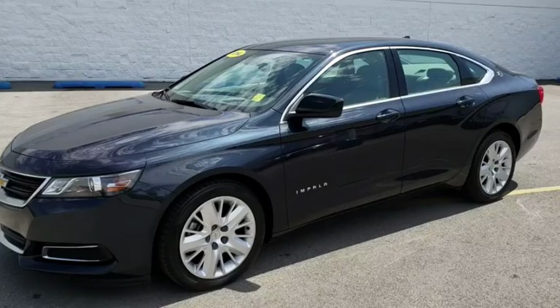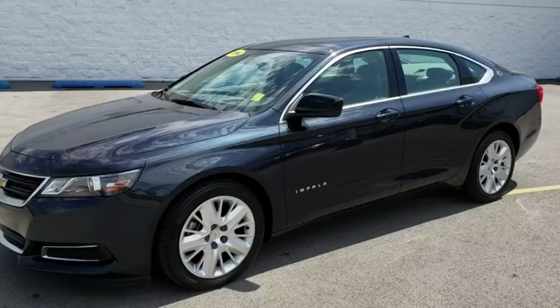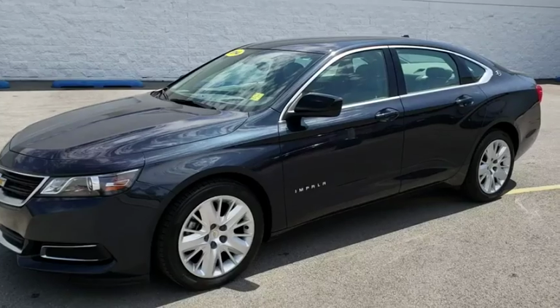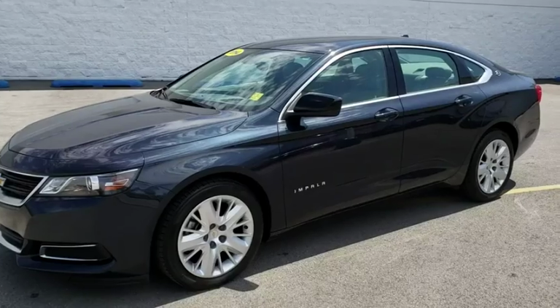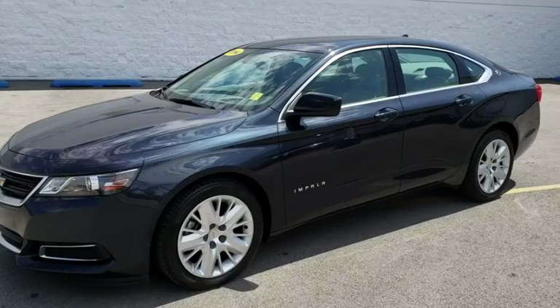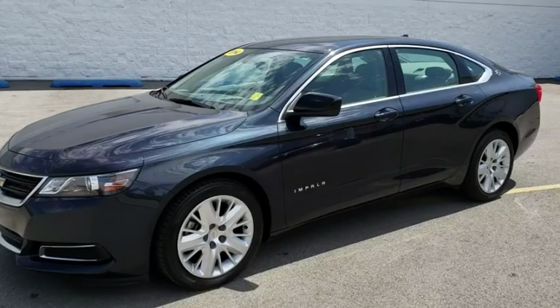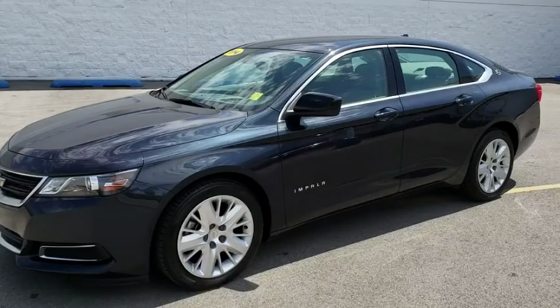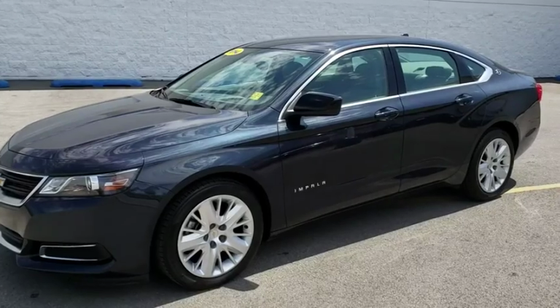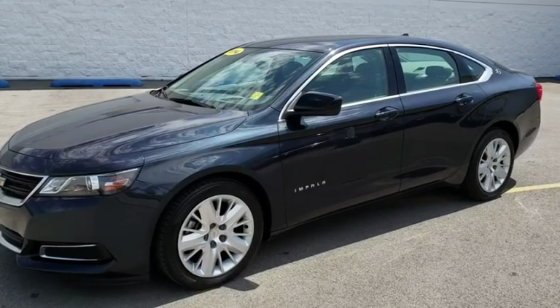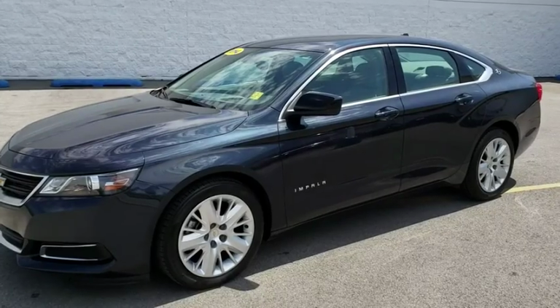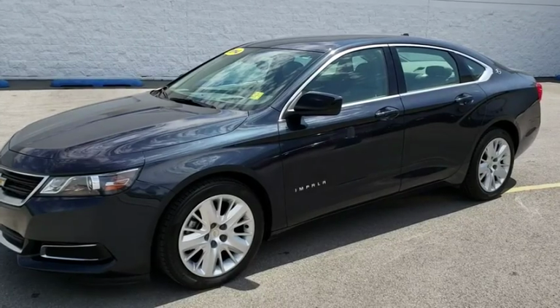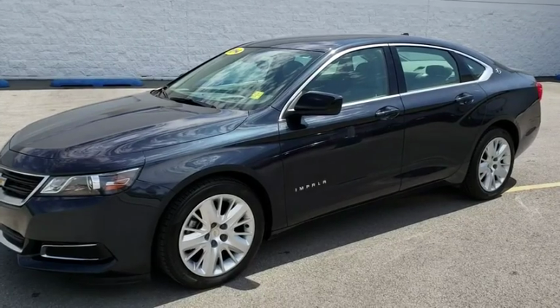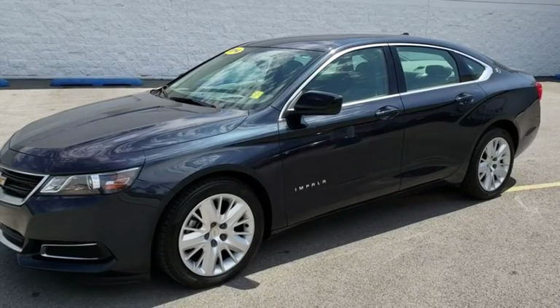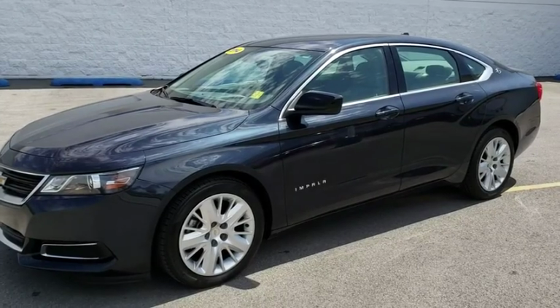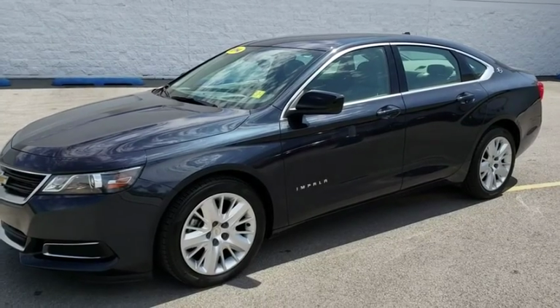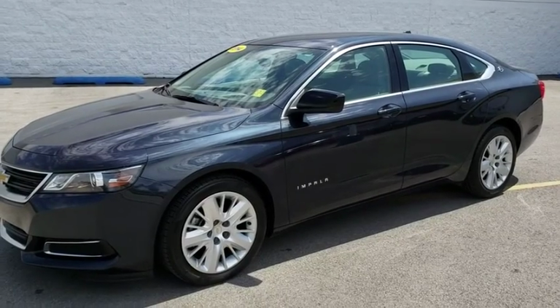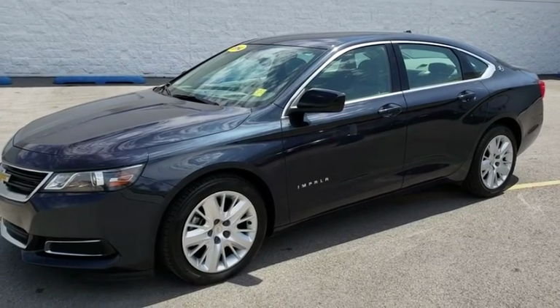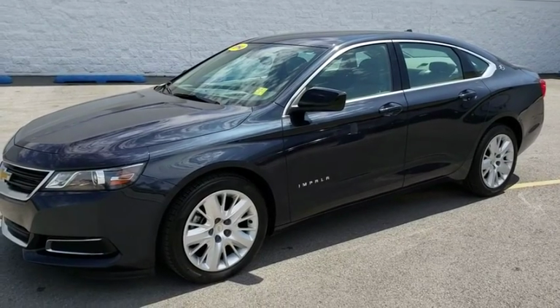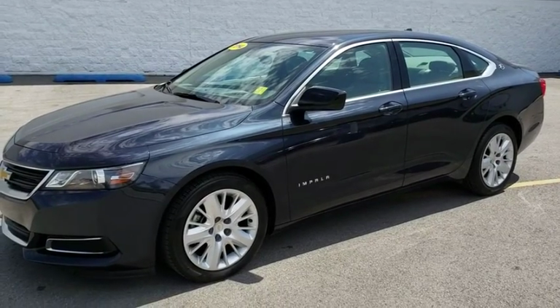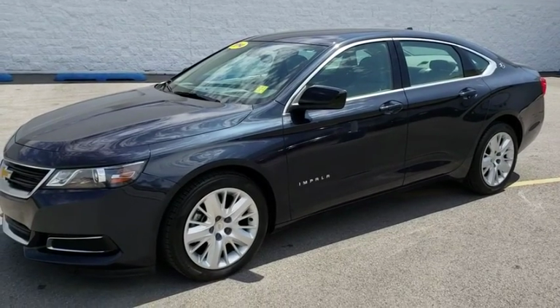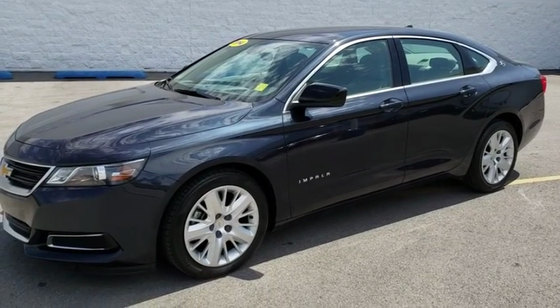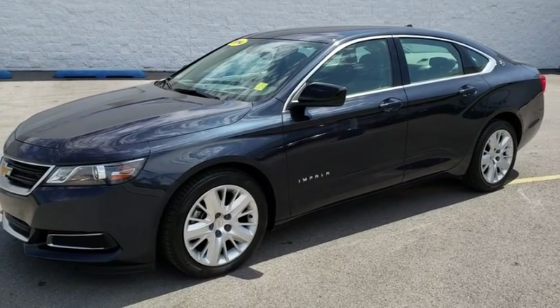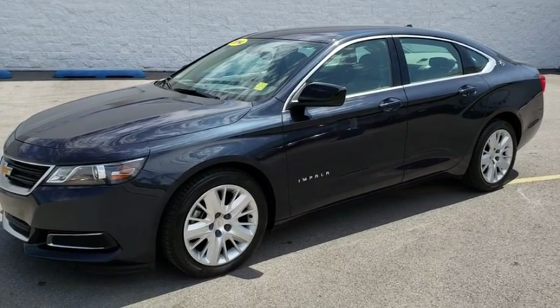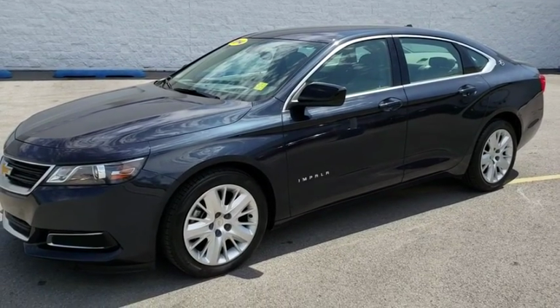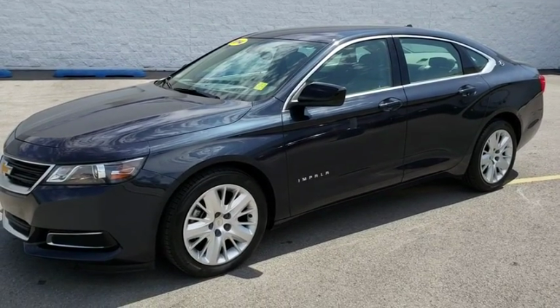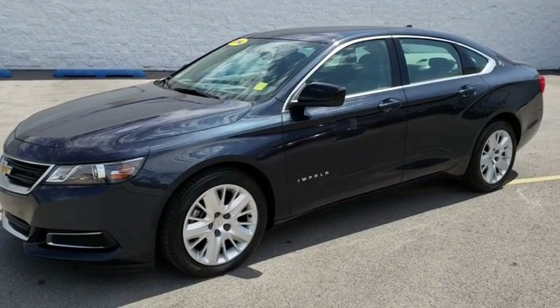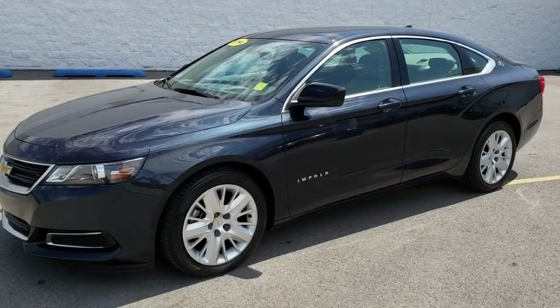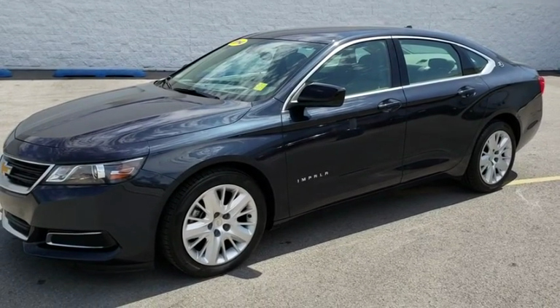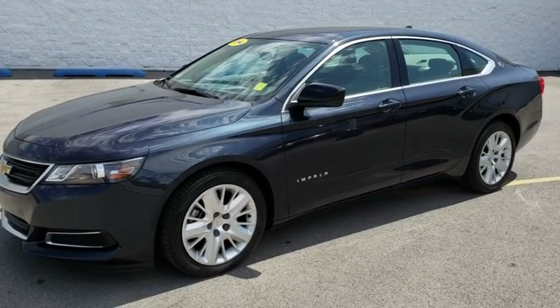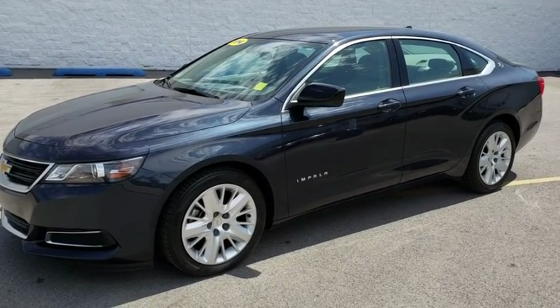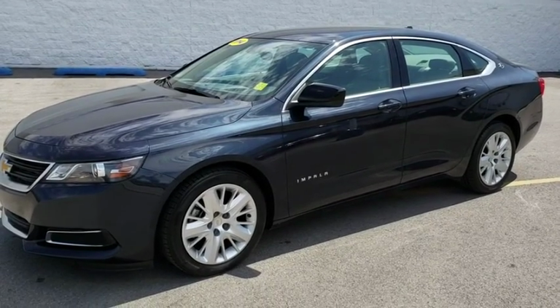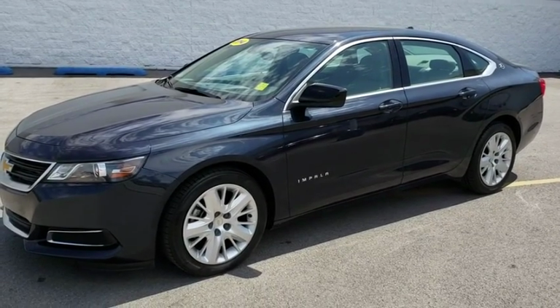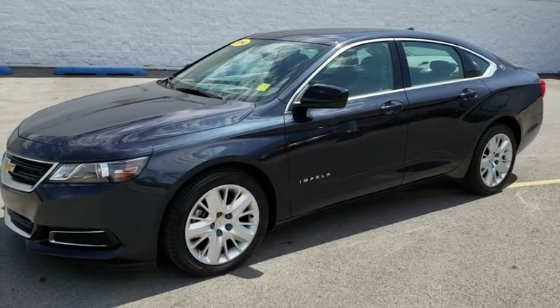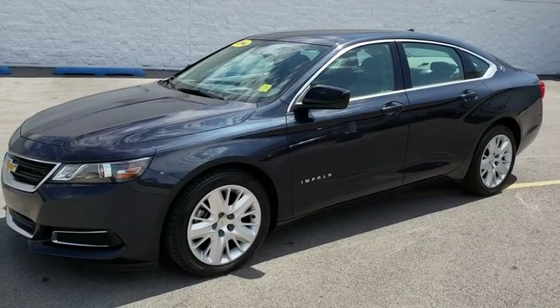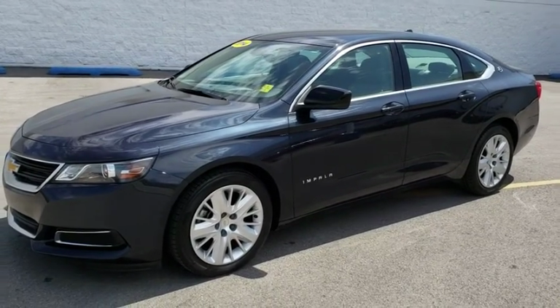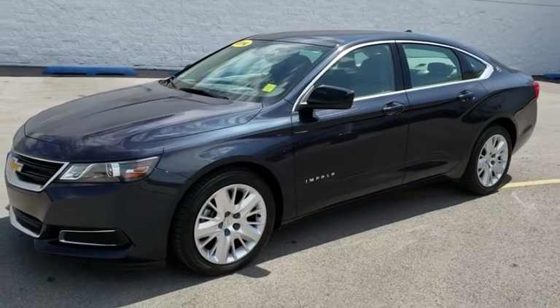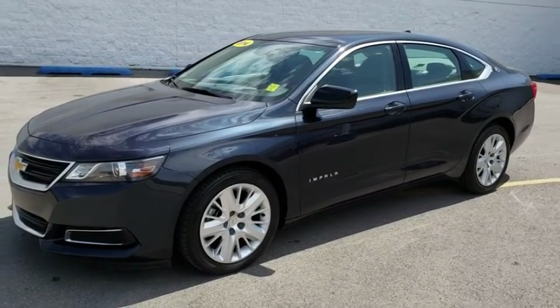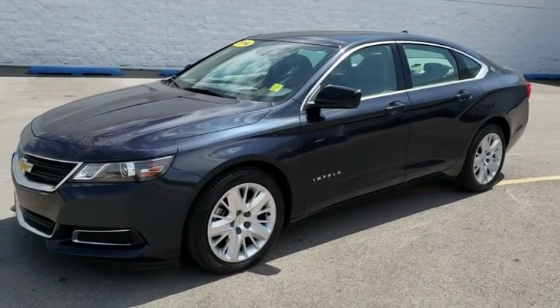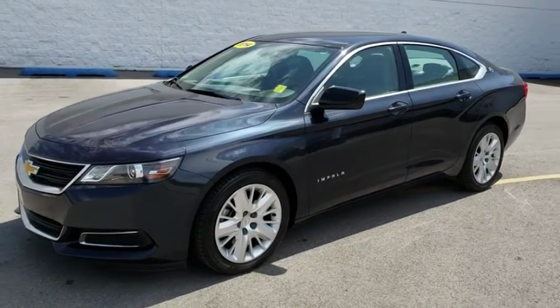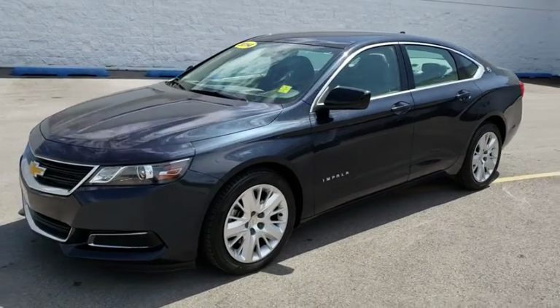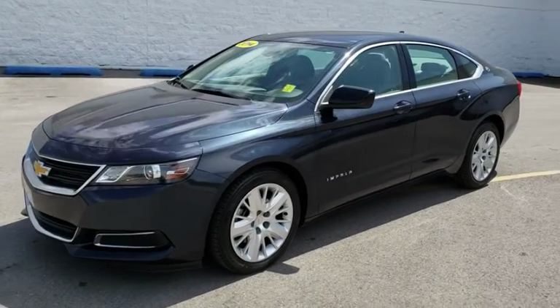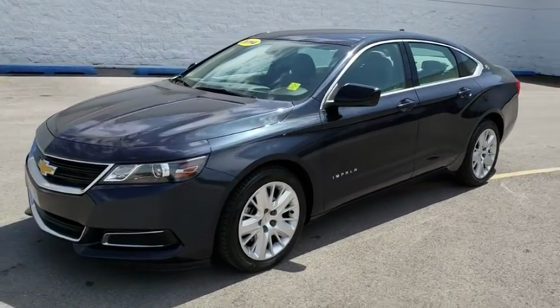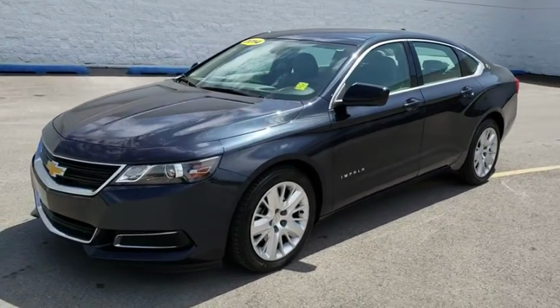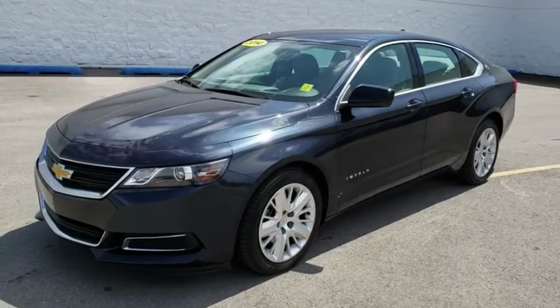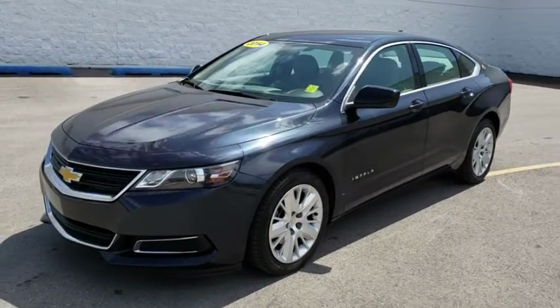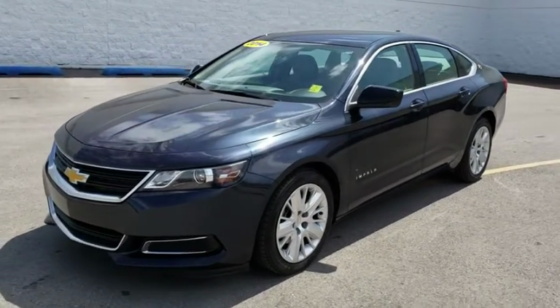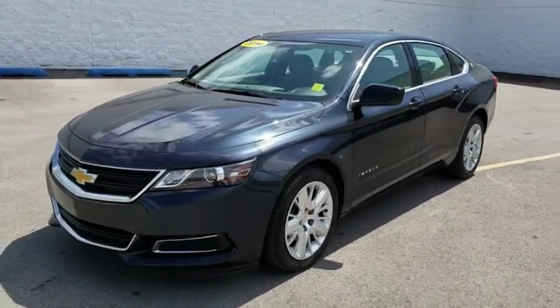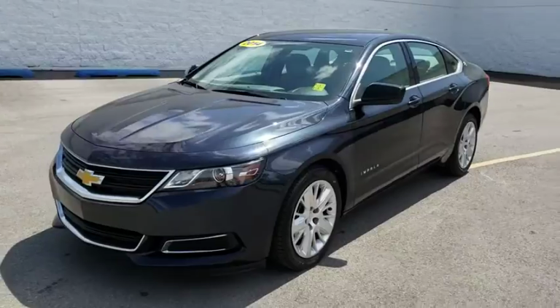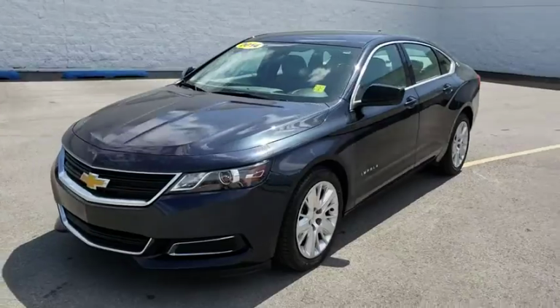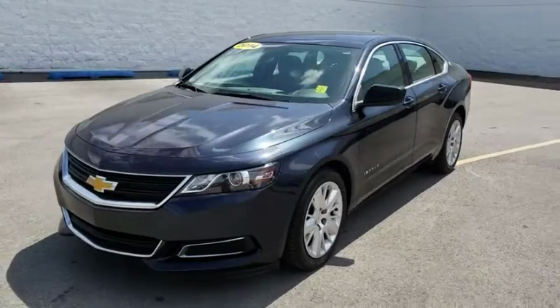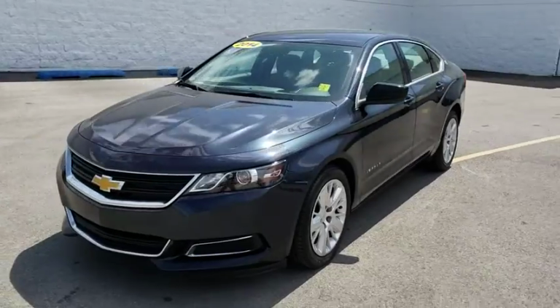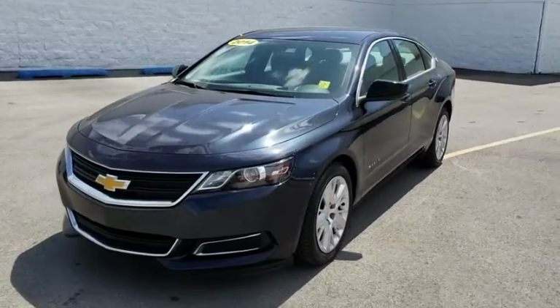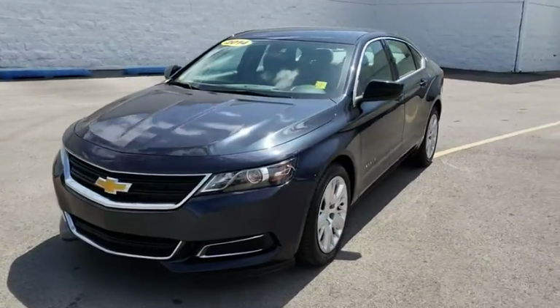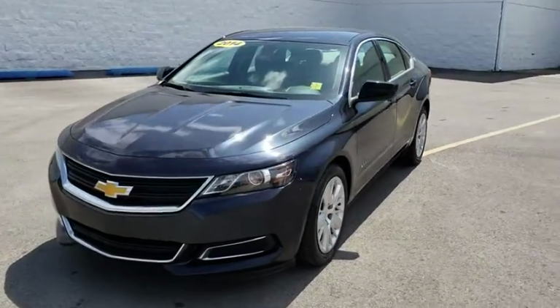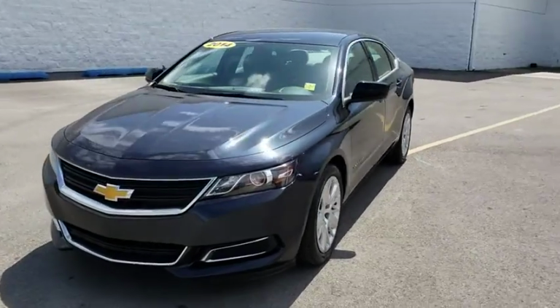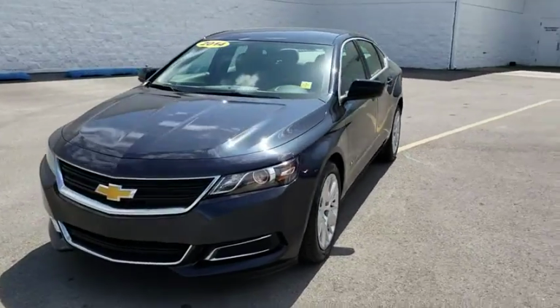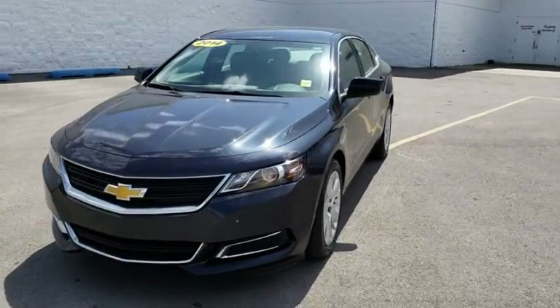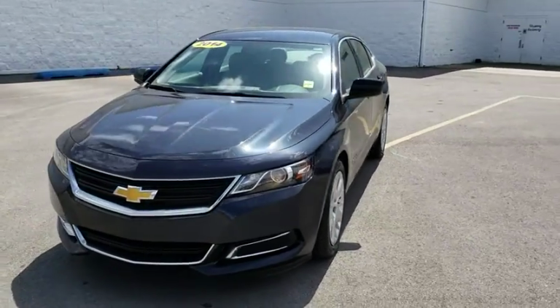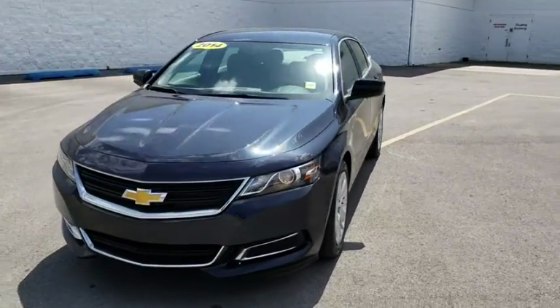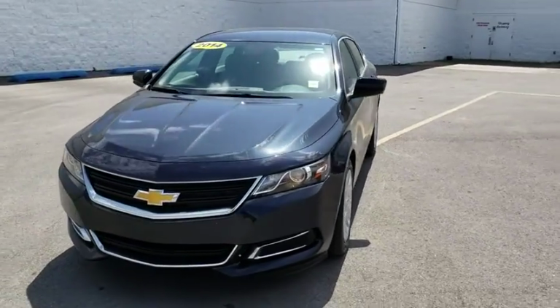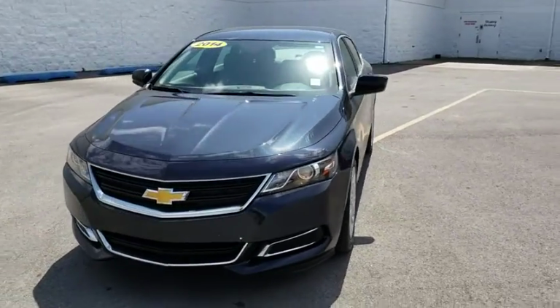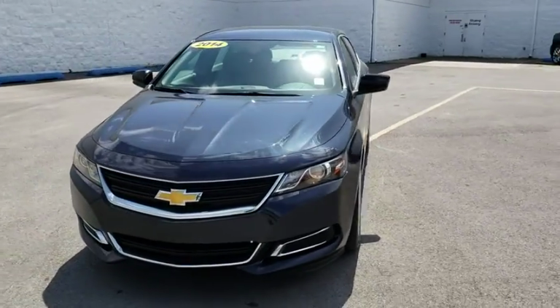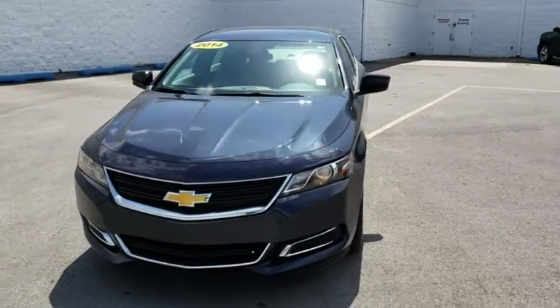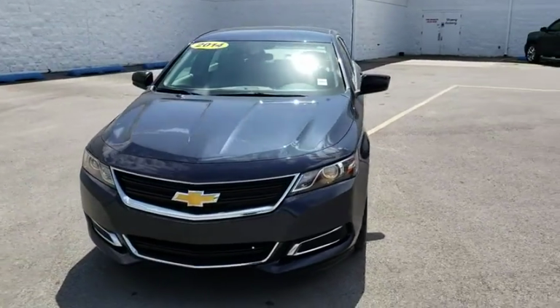The 2014 Chevrolet Impala. The Impala has been one of America's favorites for over 50 years. Enough said.